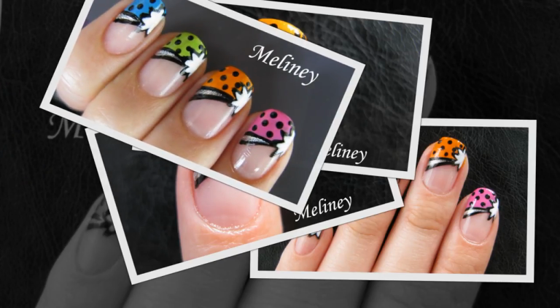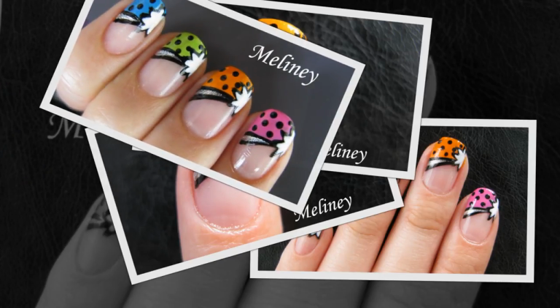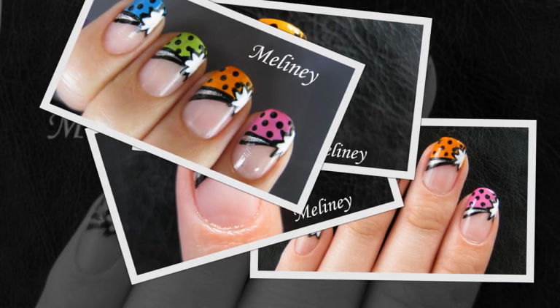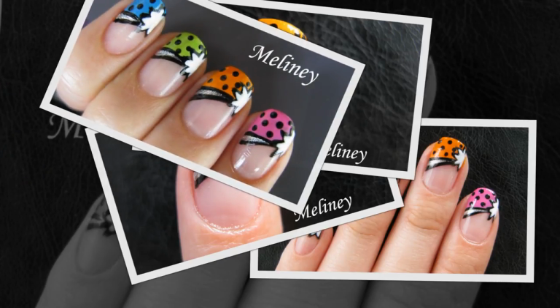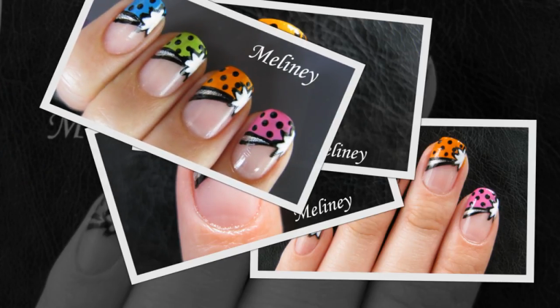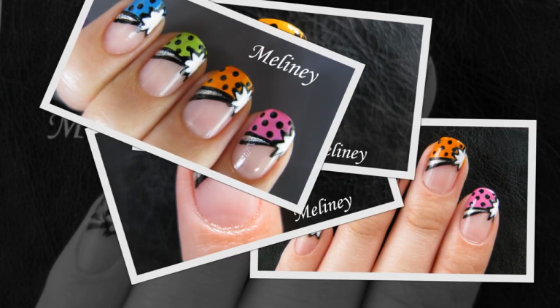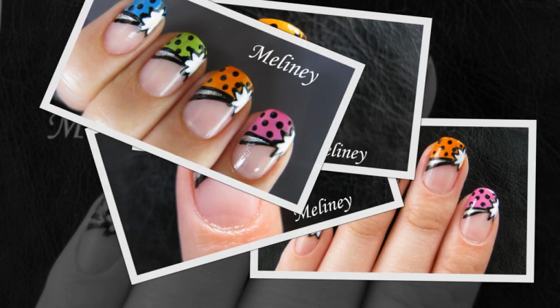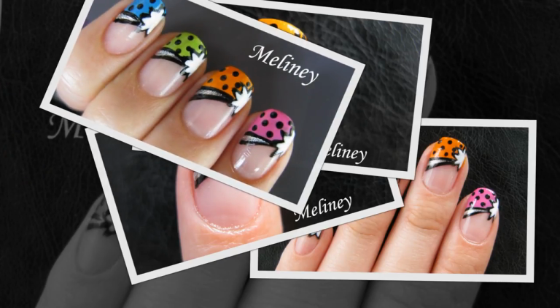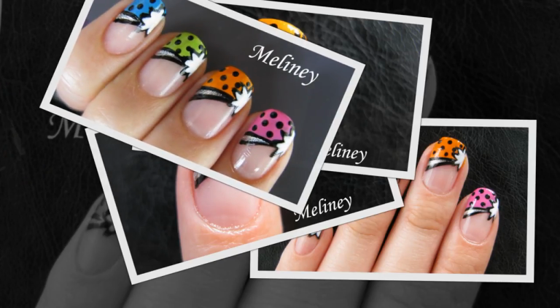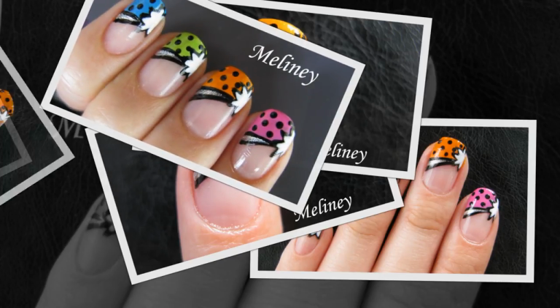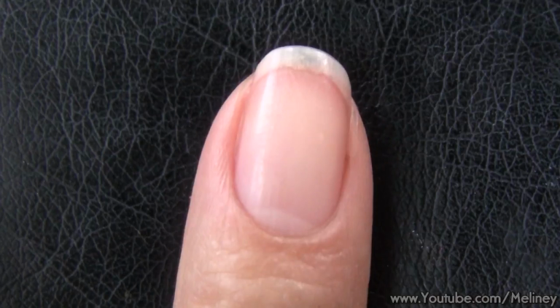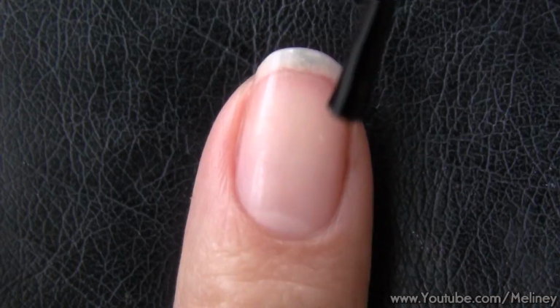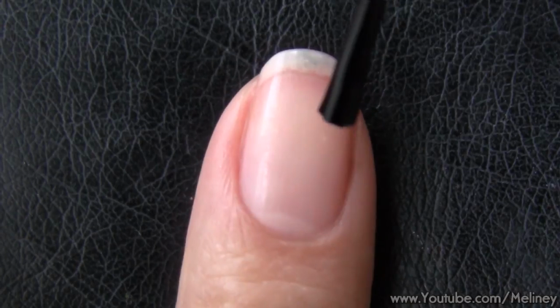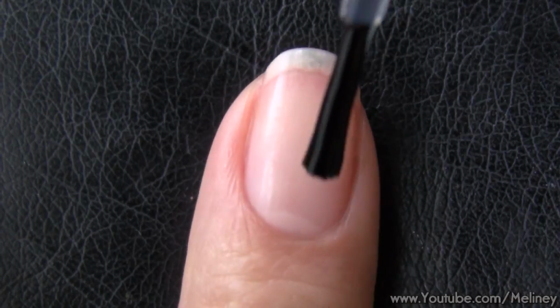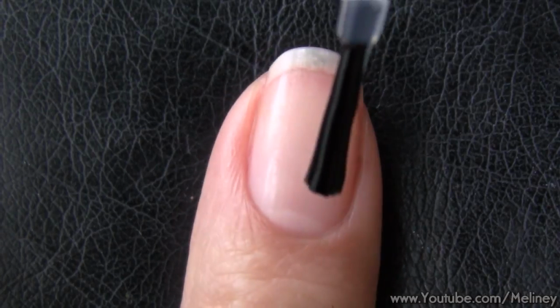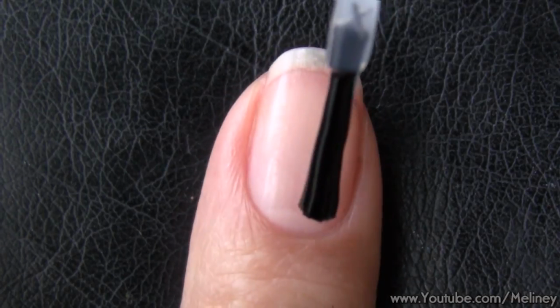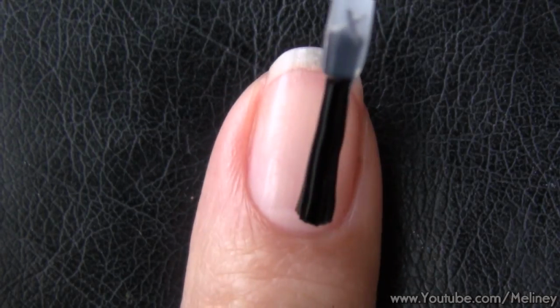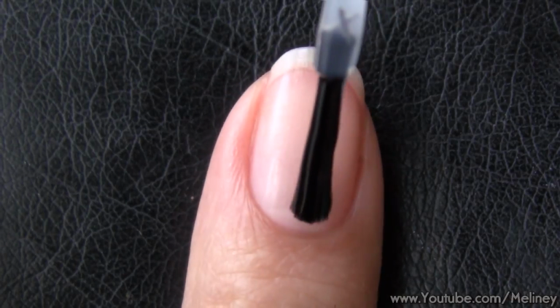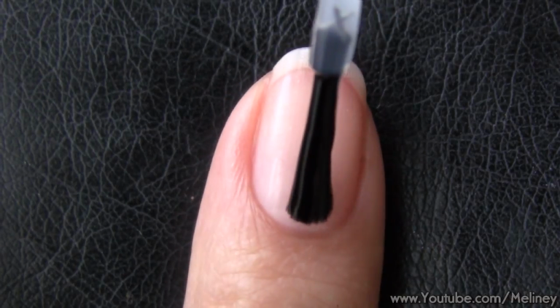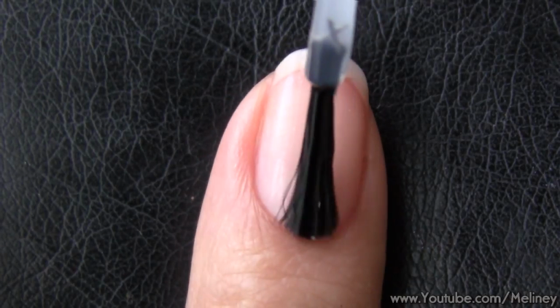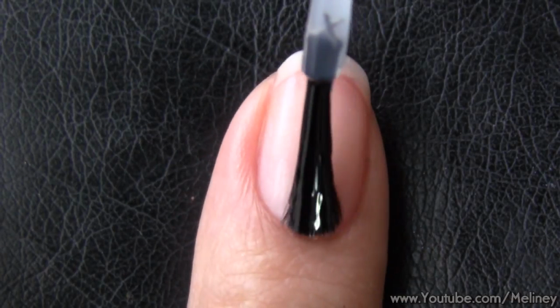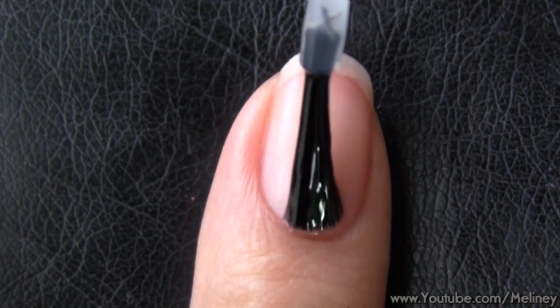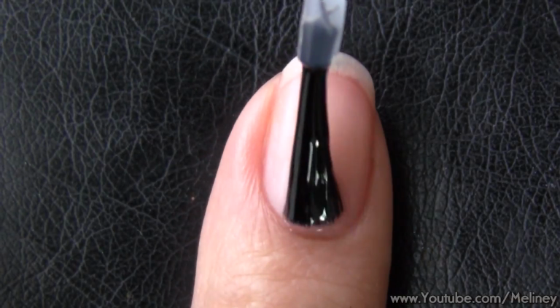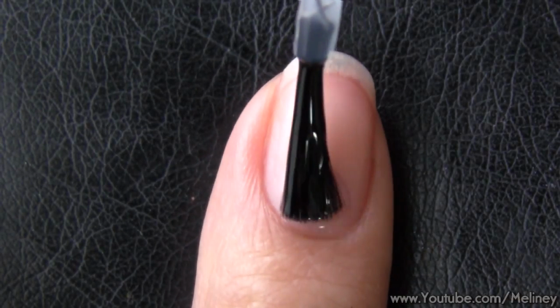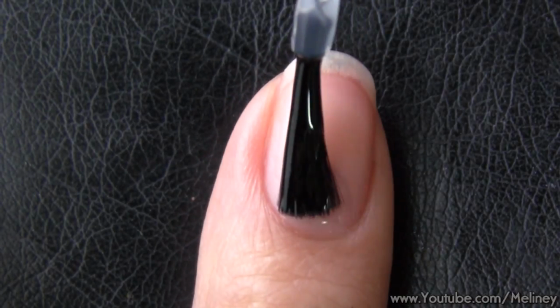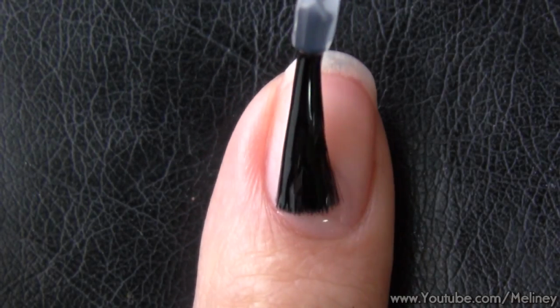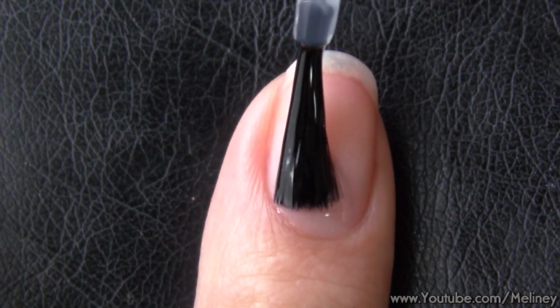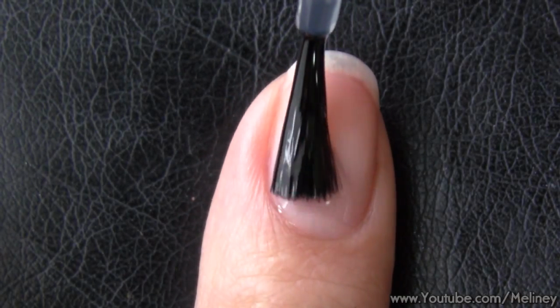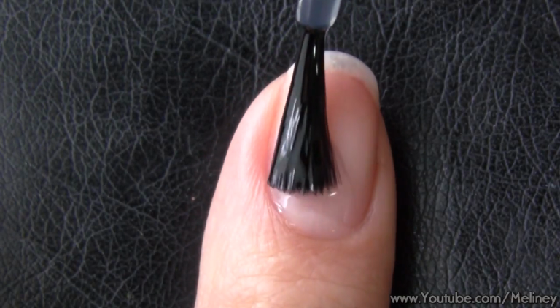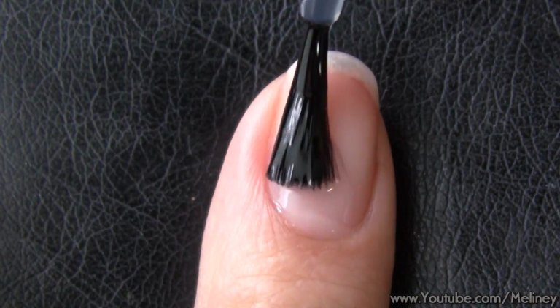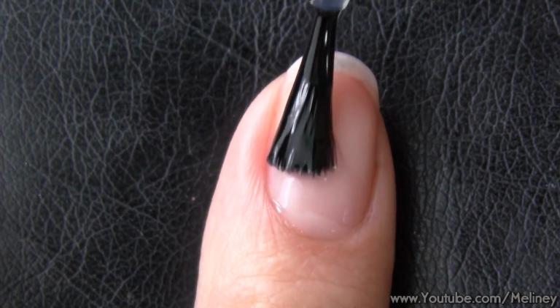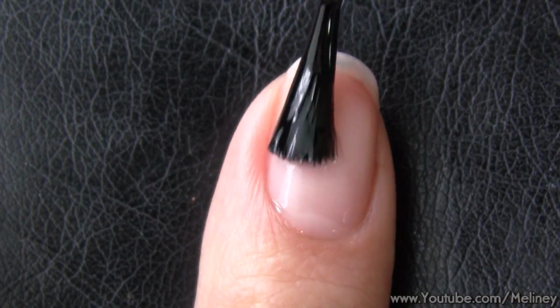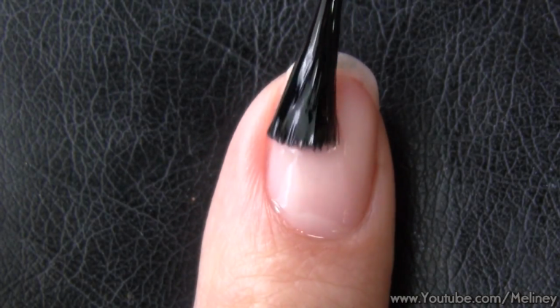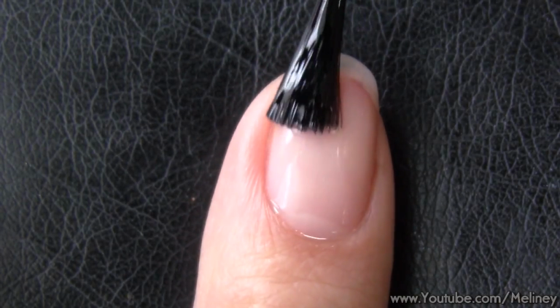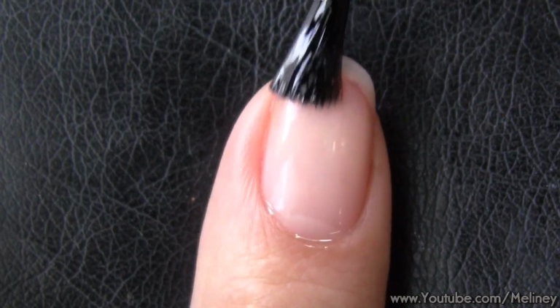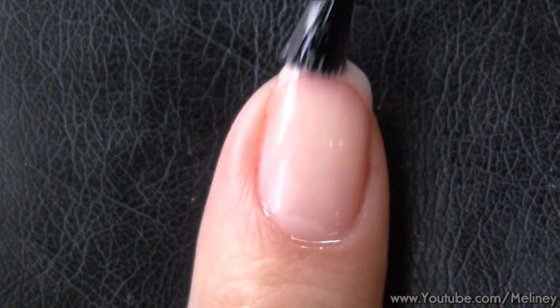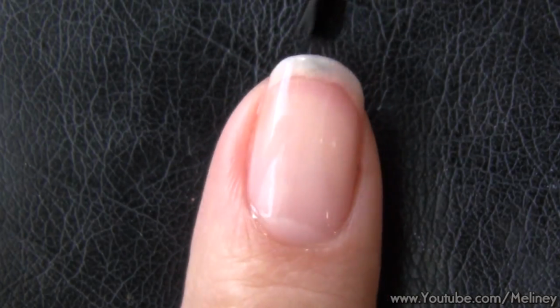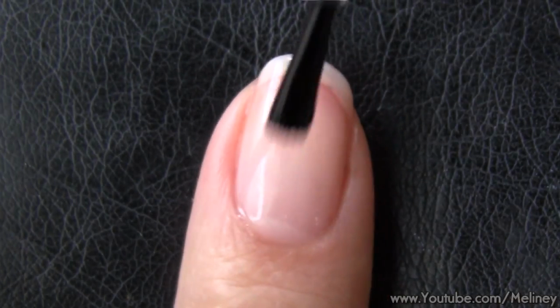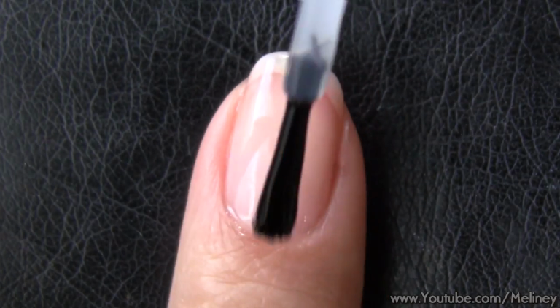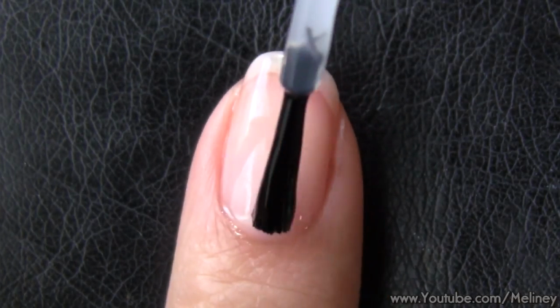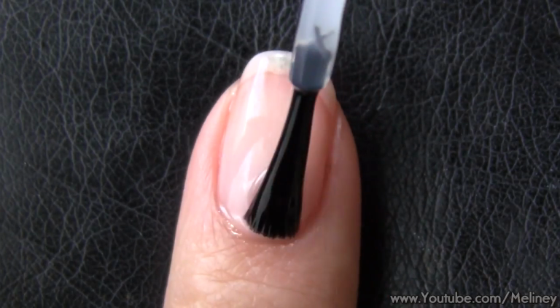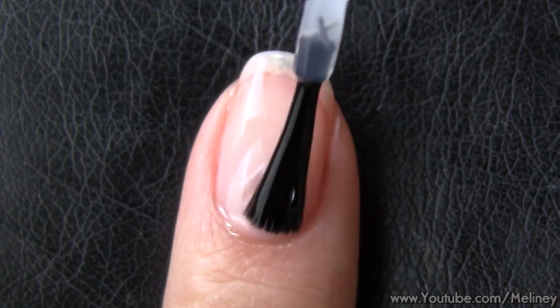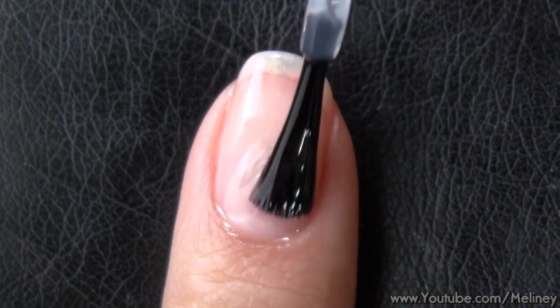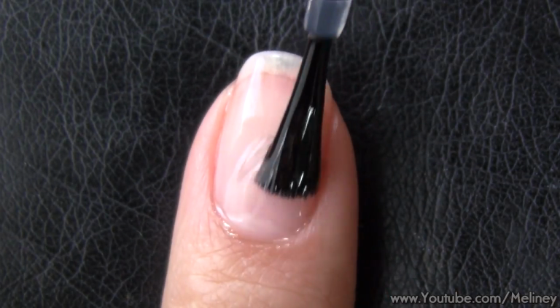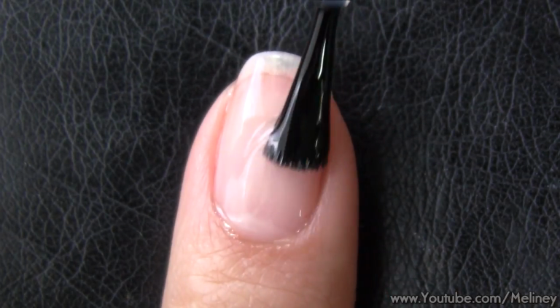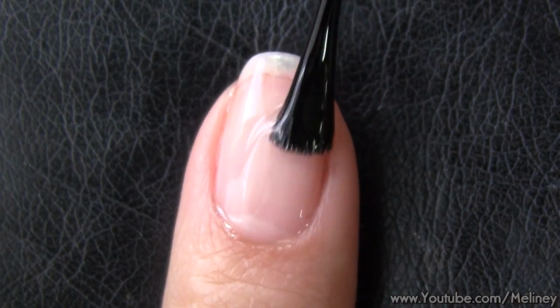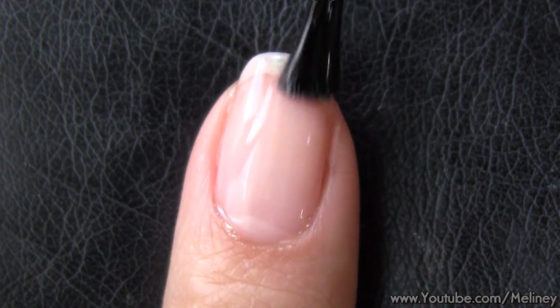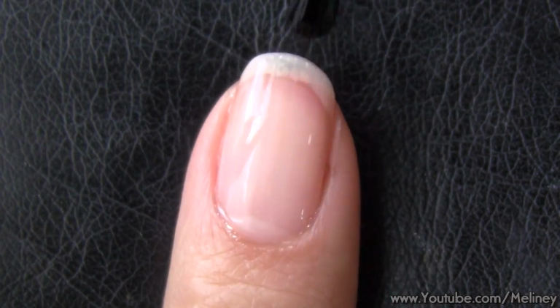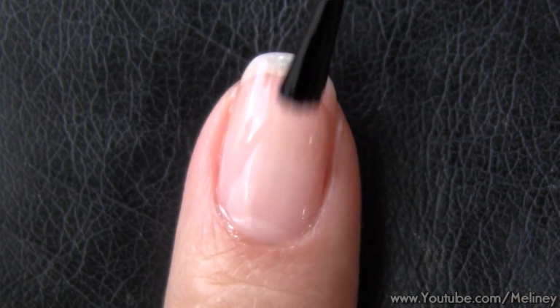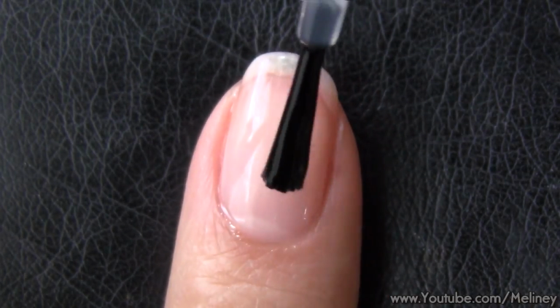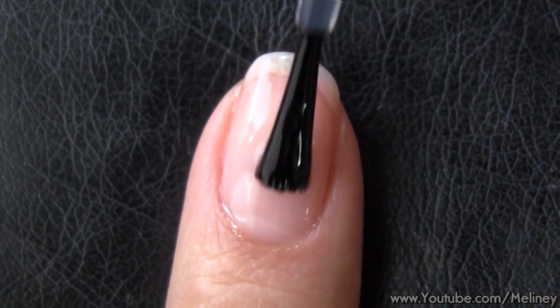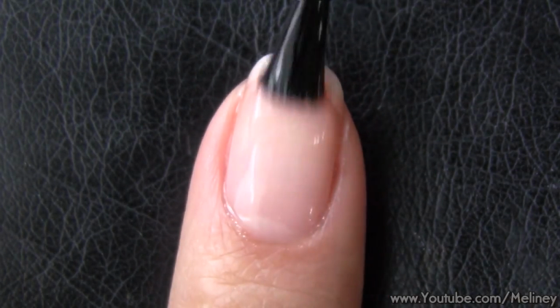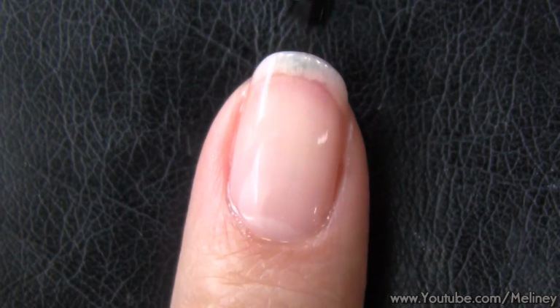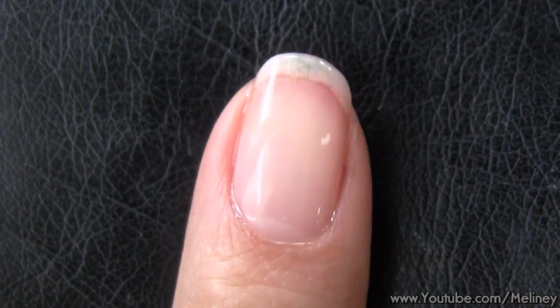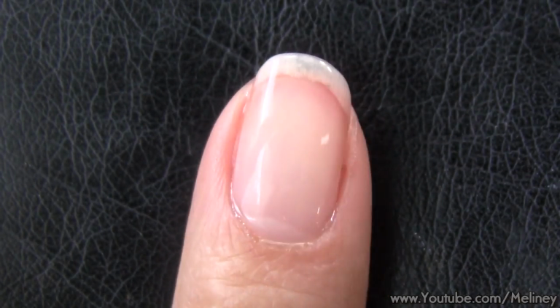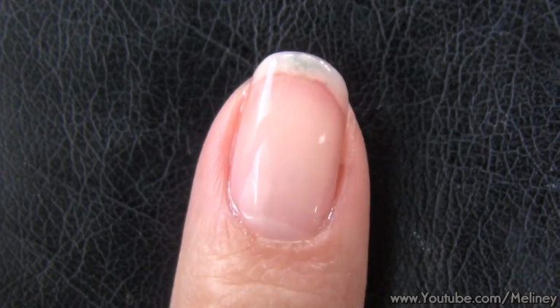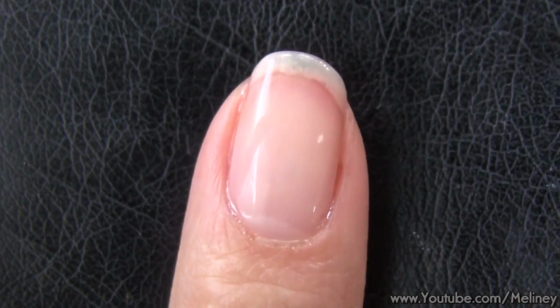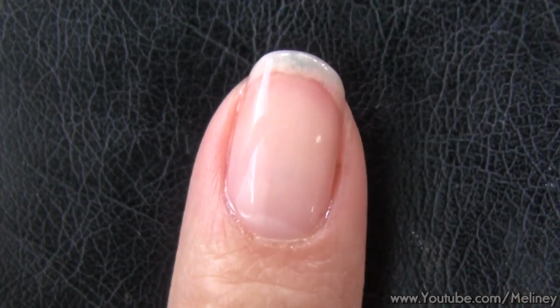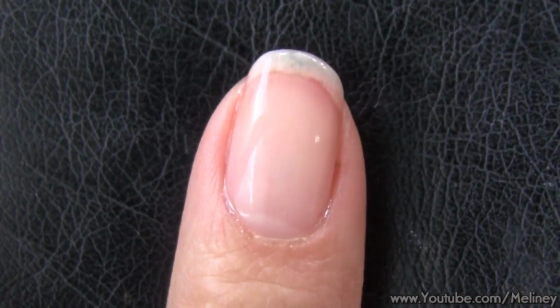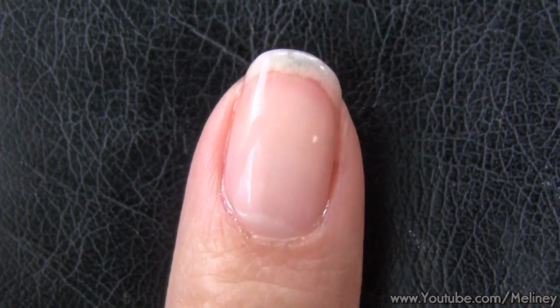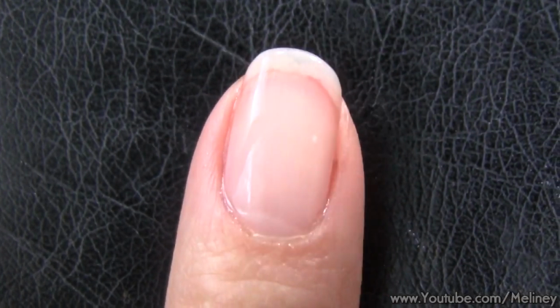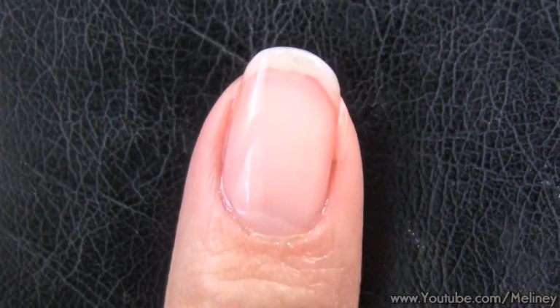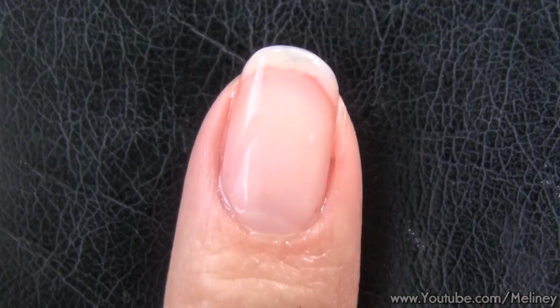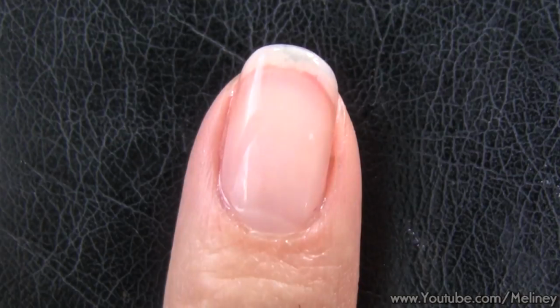Let me know in the comments what your favourite Halloween candy is. As always, start with a base coat to protect your nails.